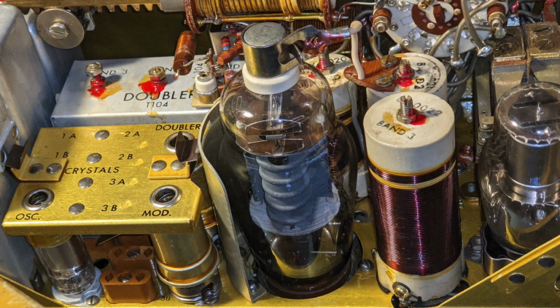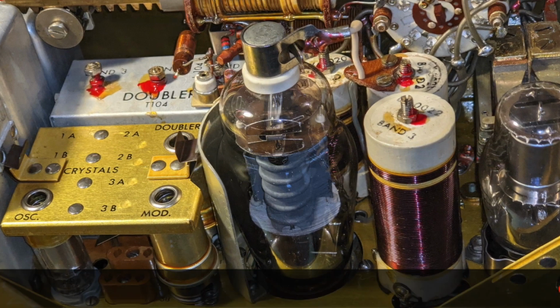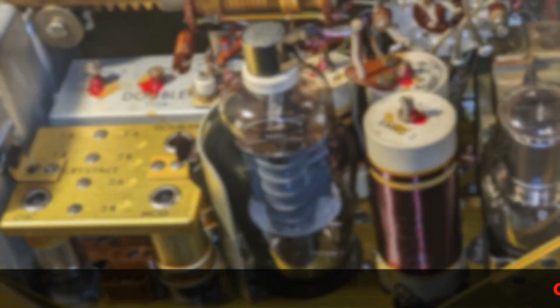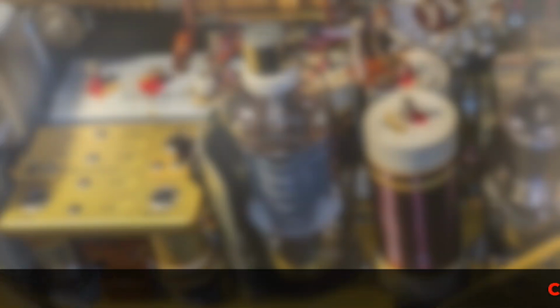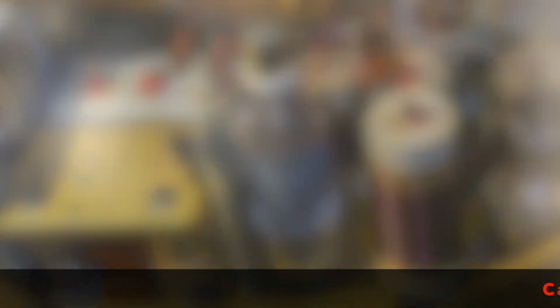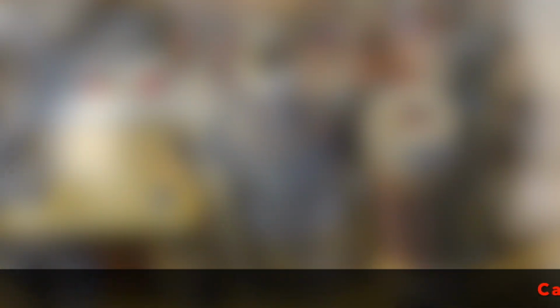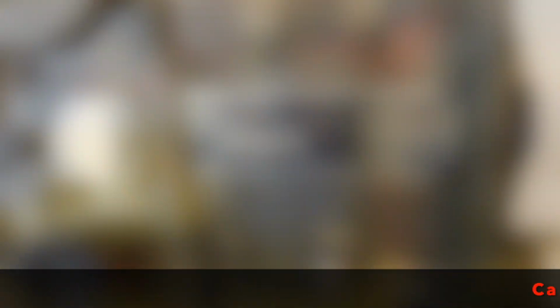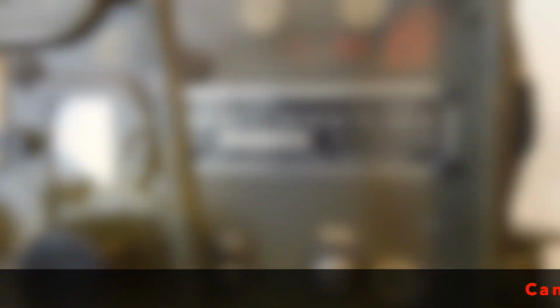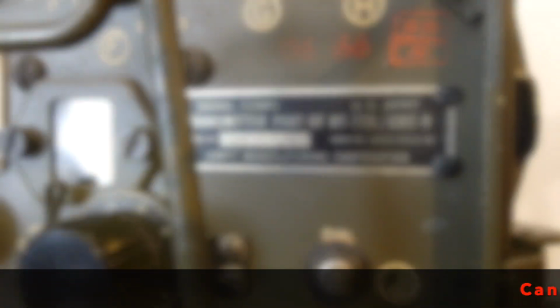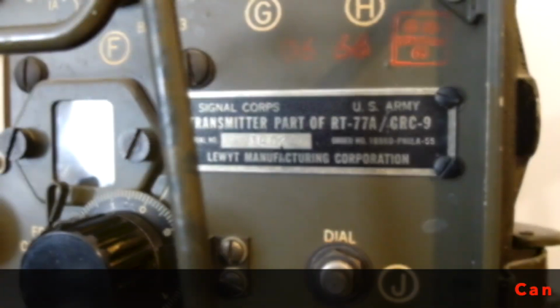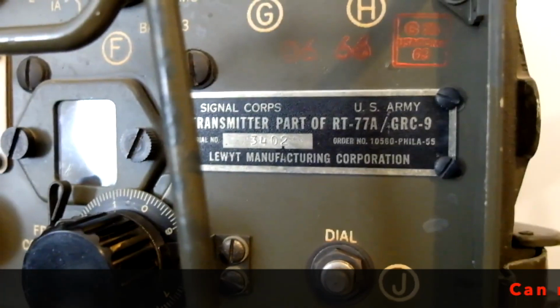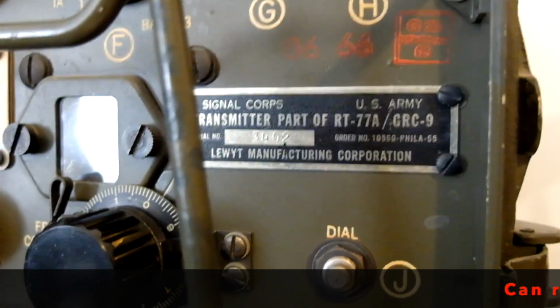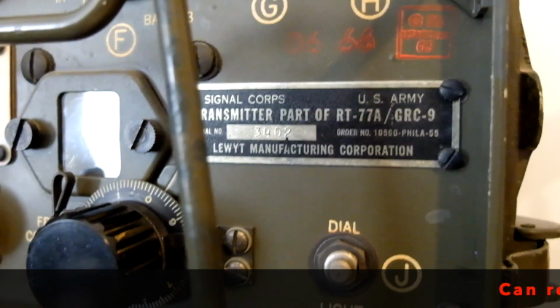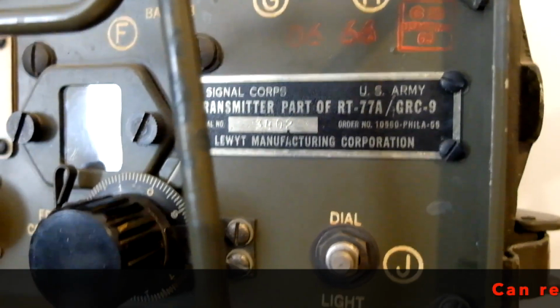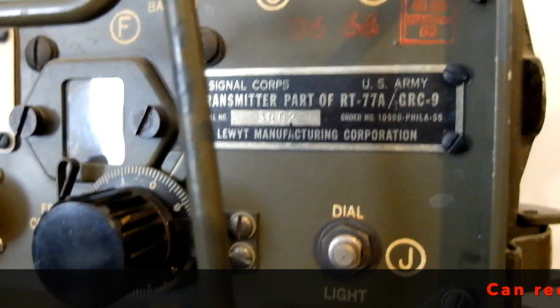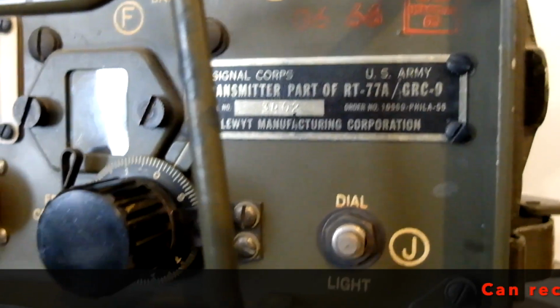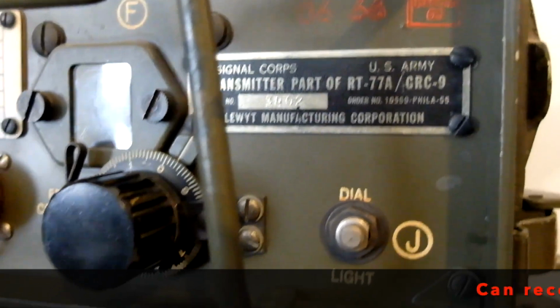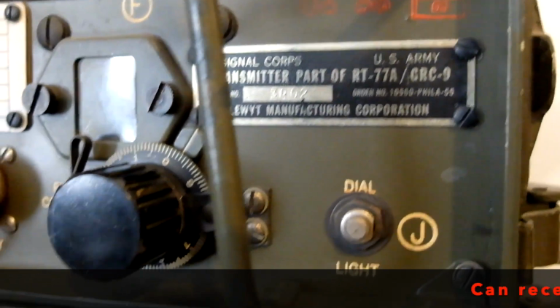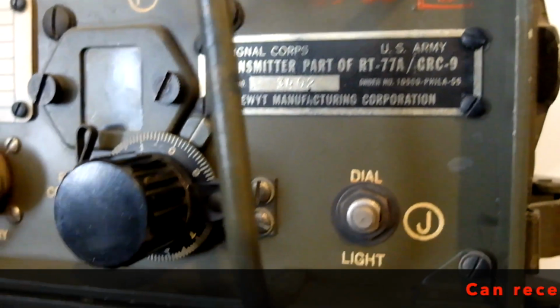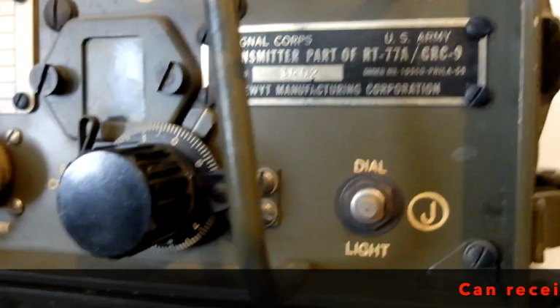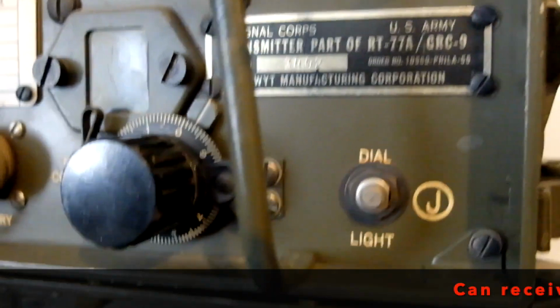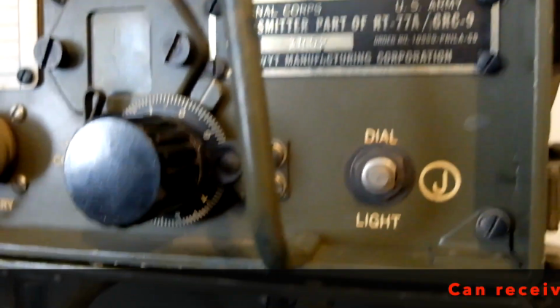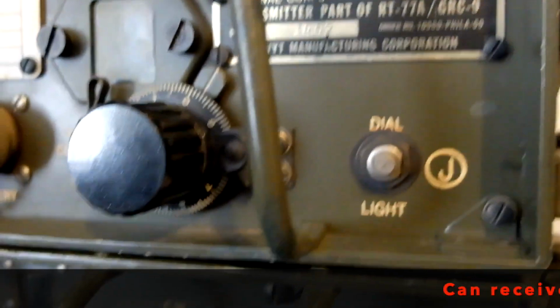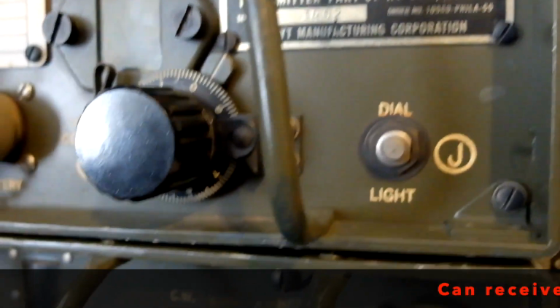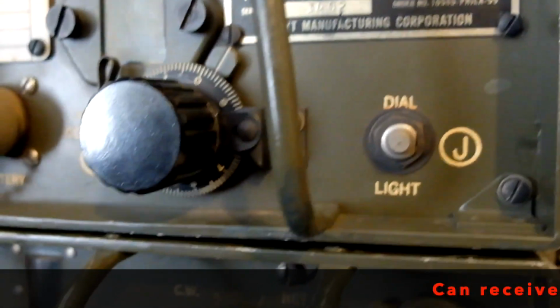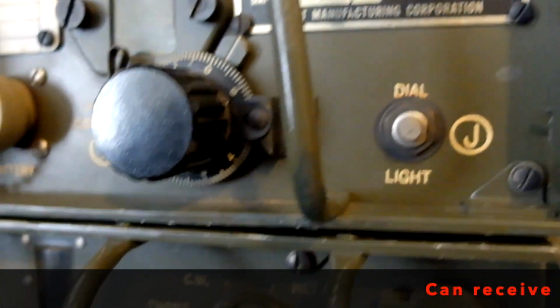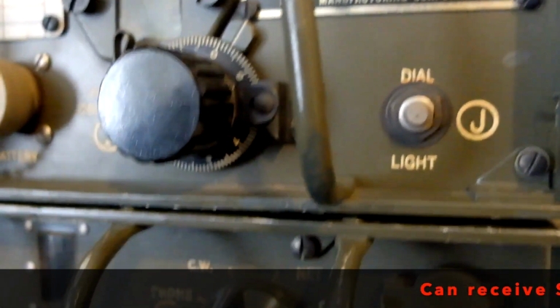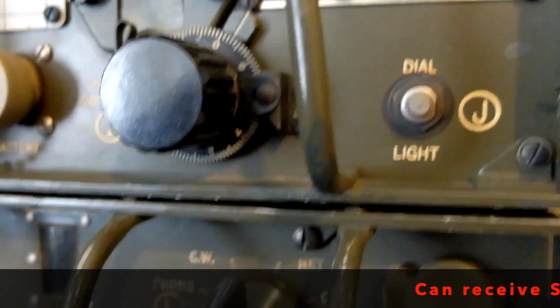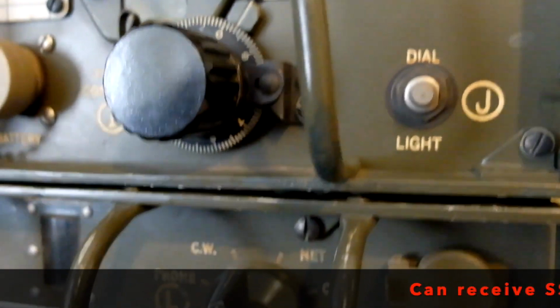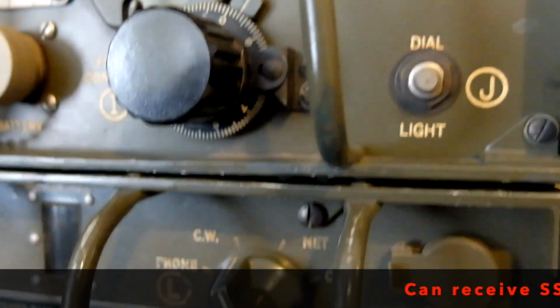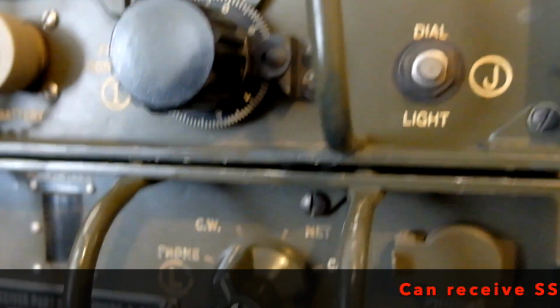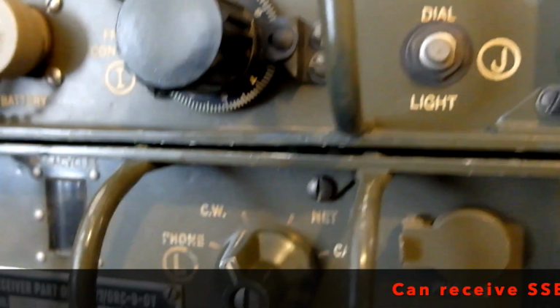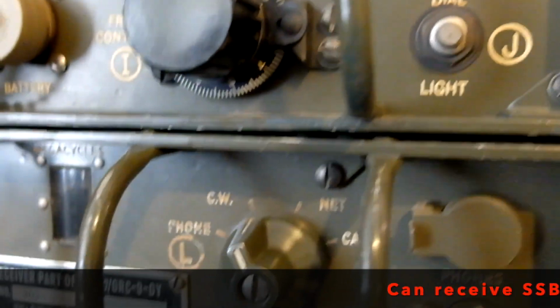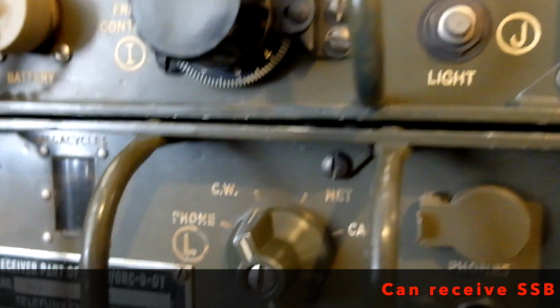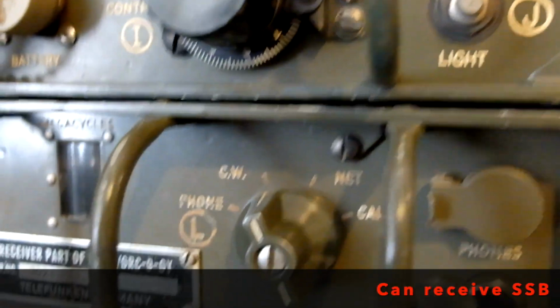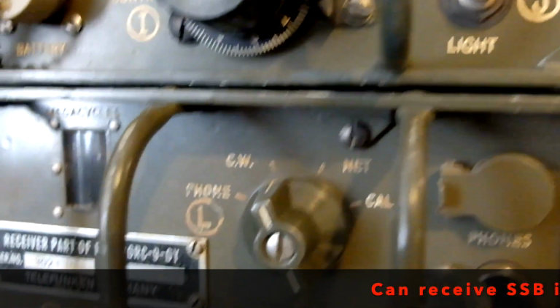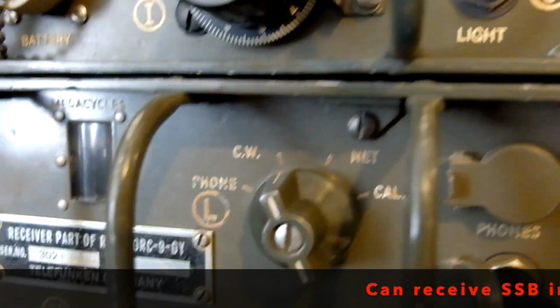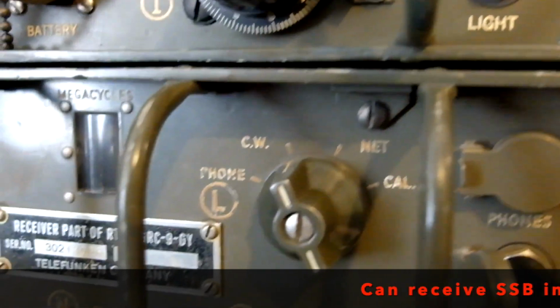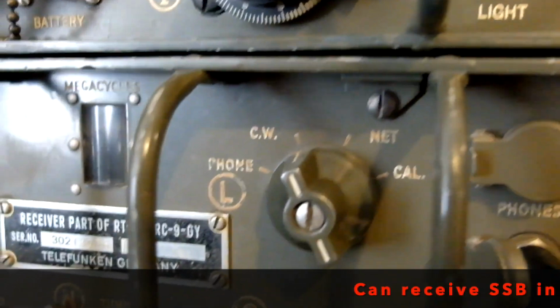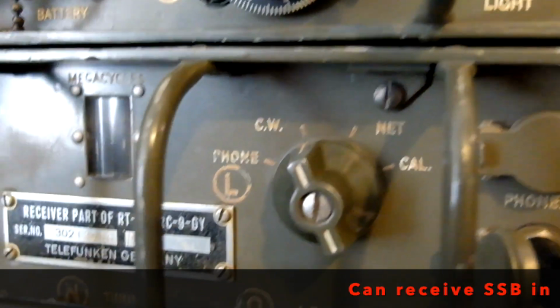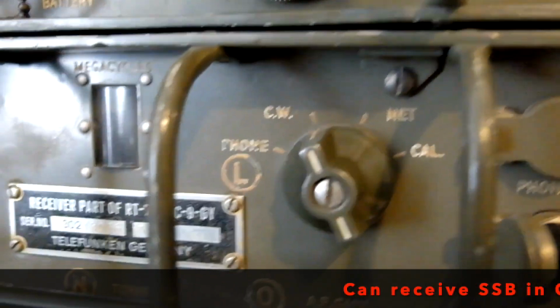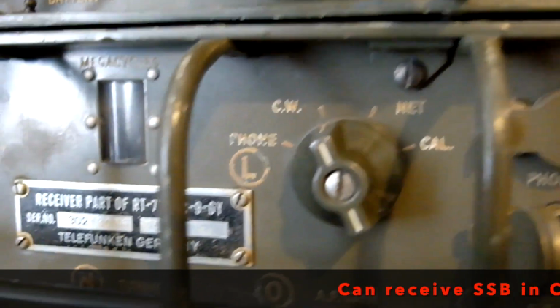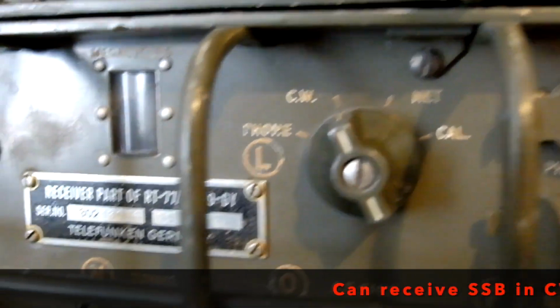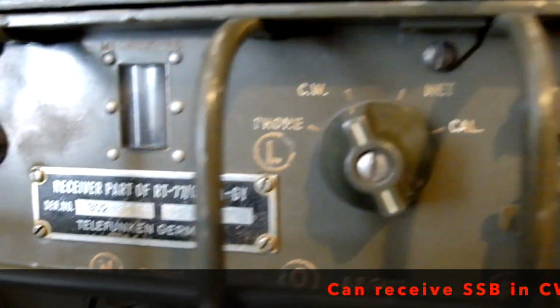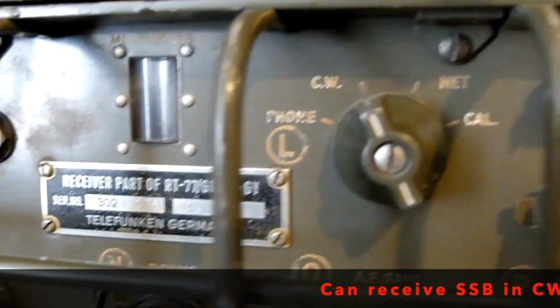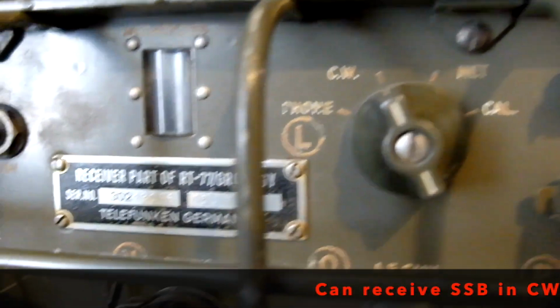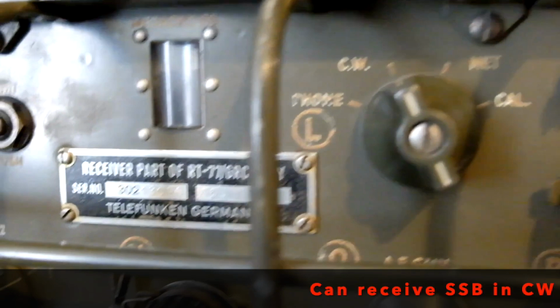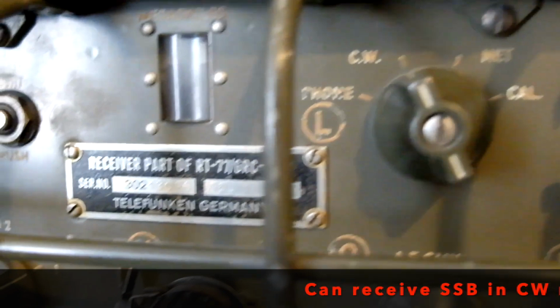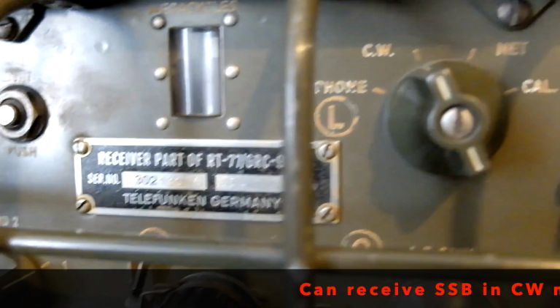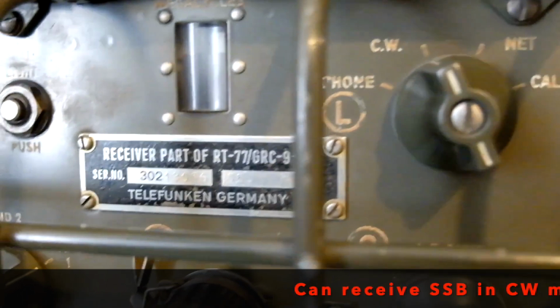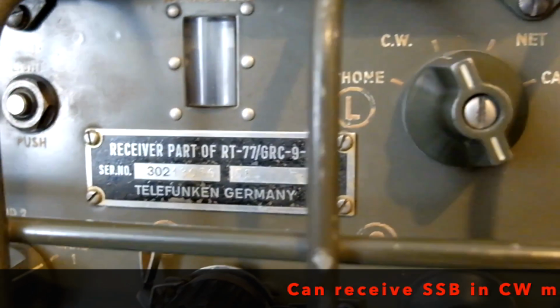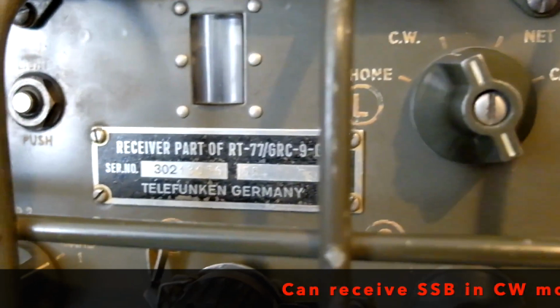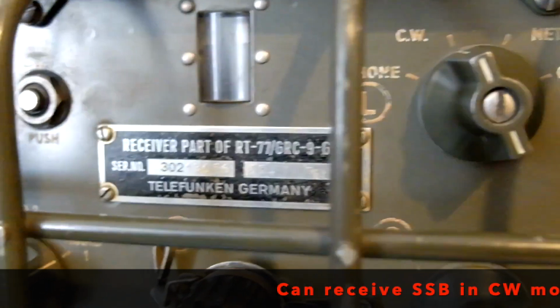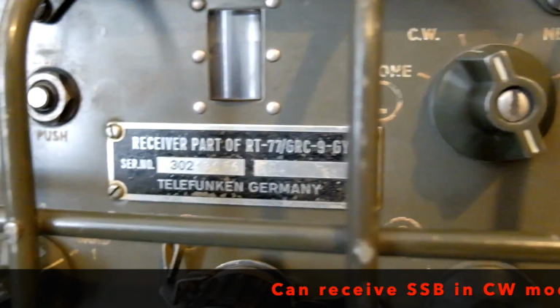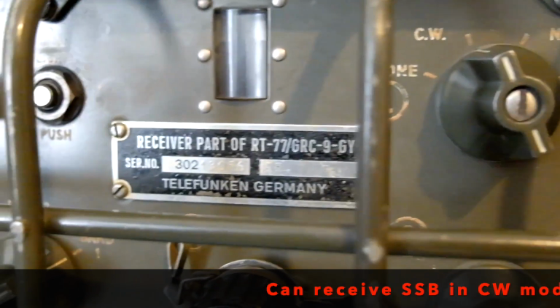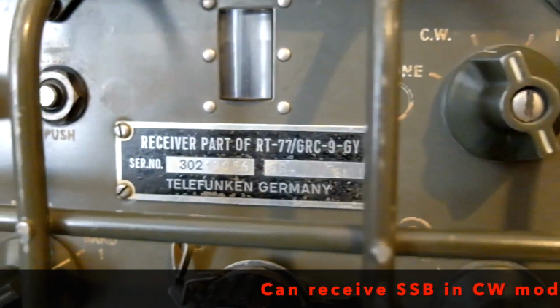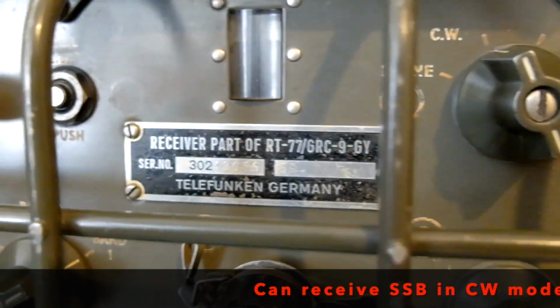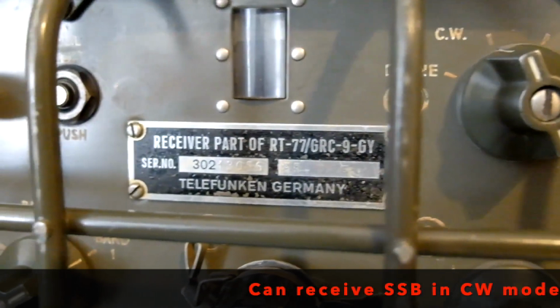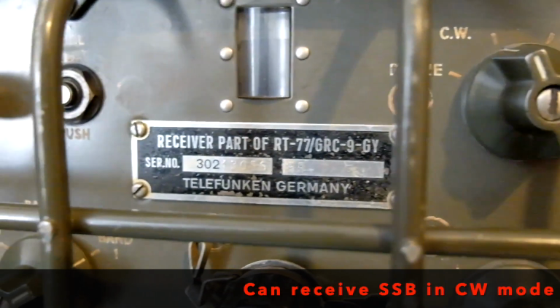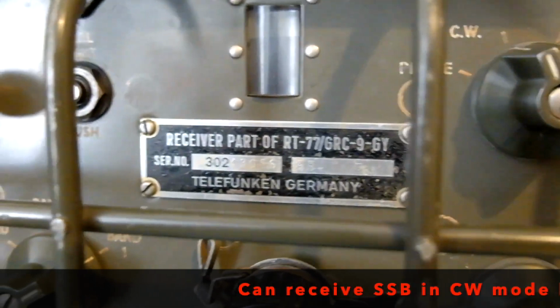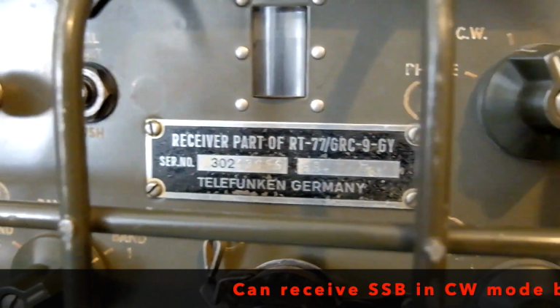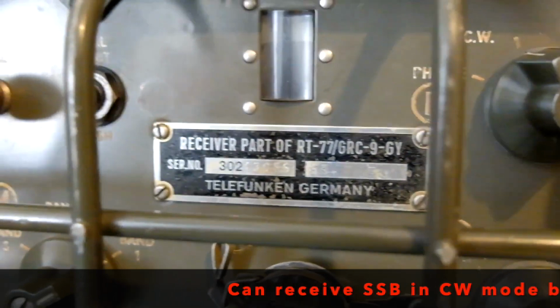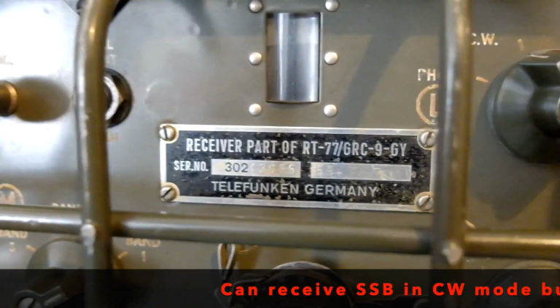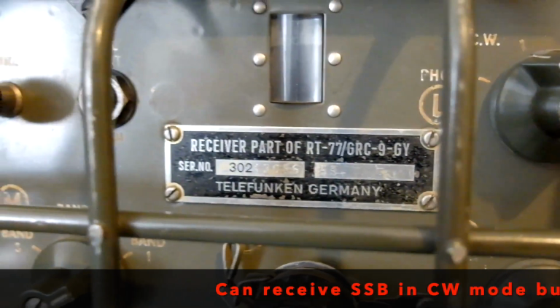I didn't try any AM contacts, but you can tune in sideband stations if you want to listen to the babble.